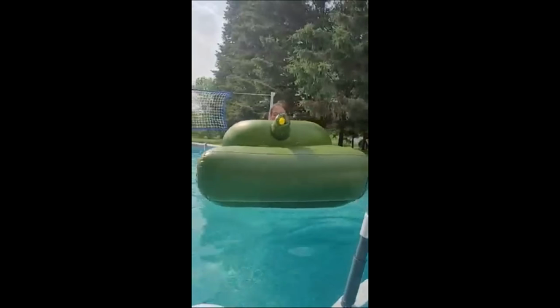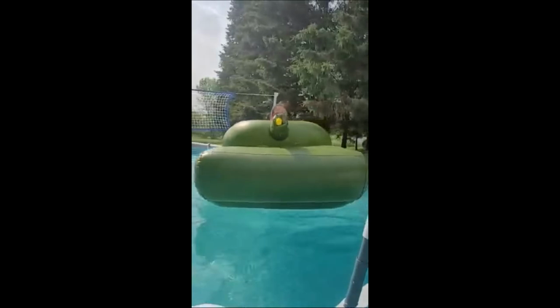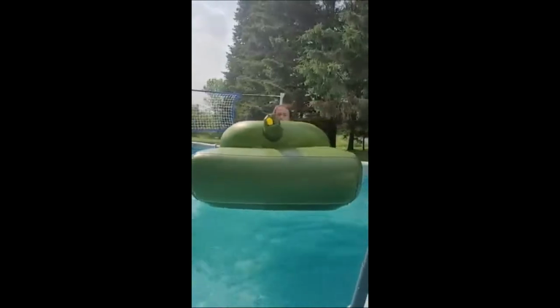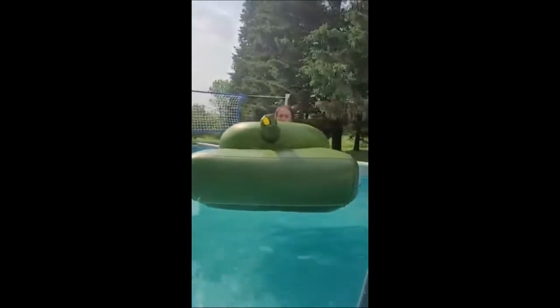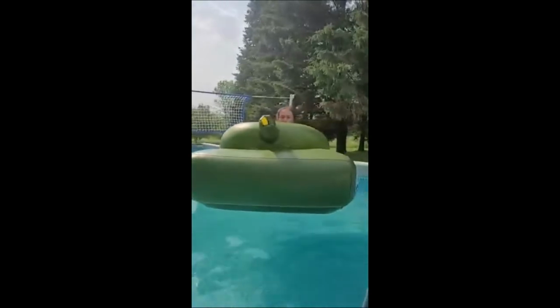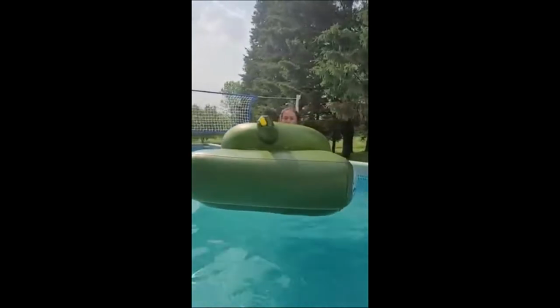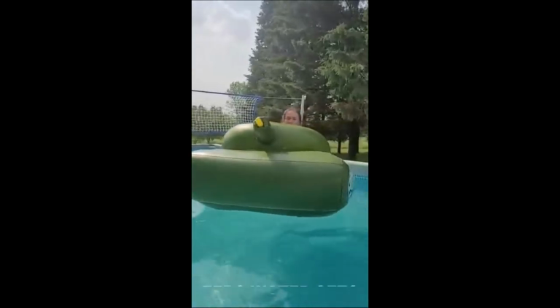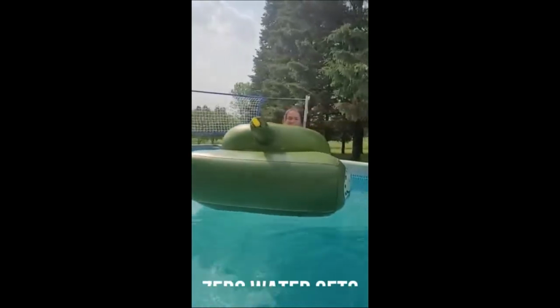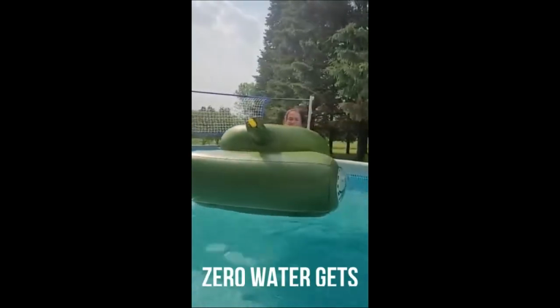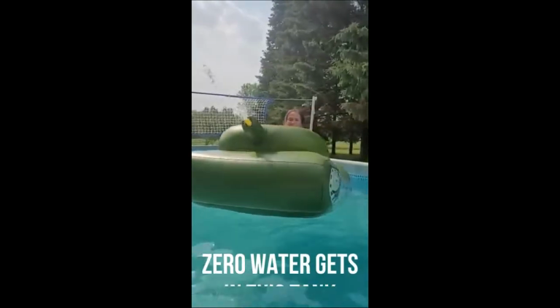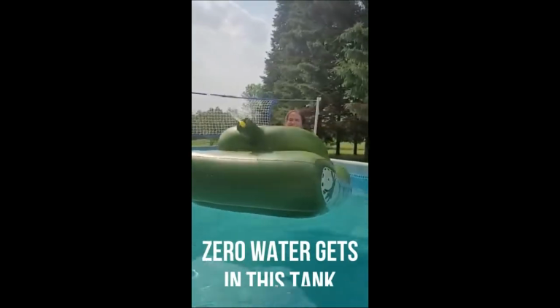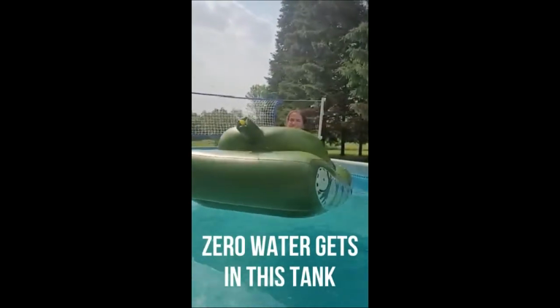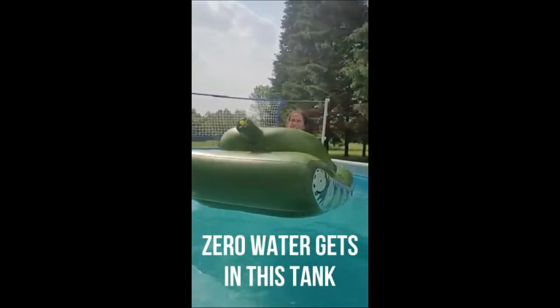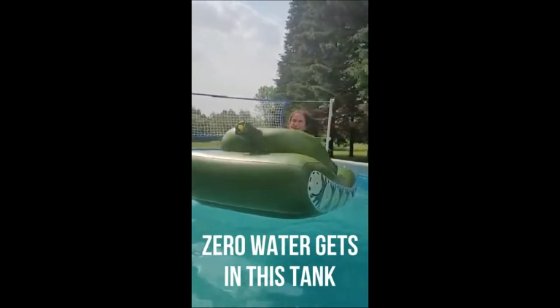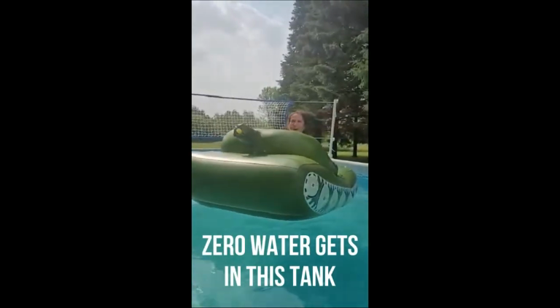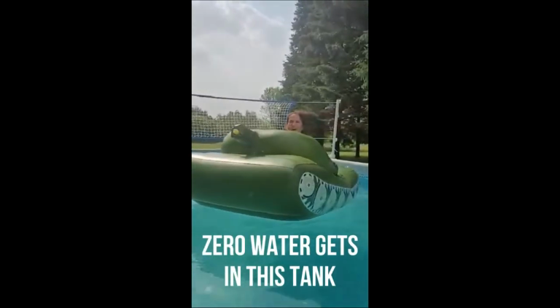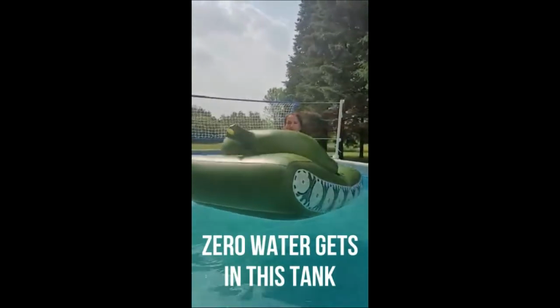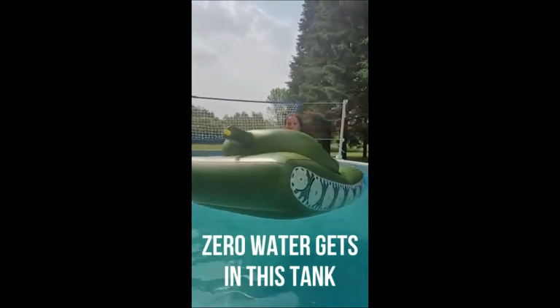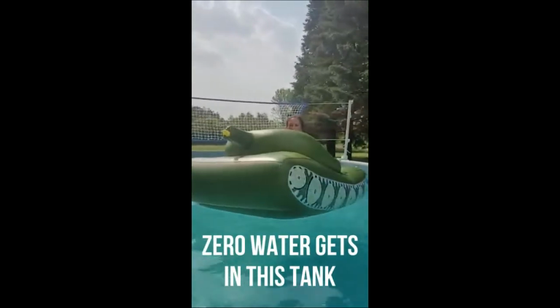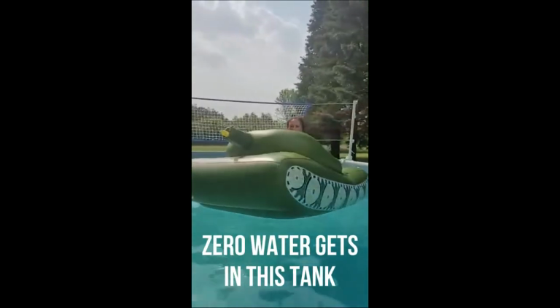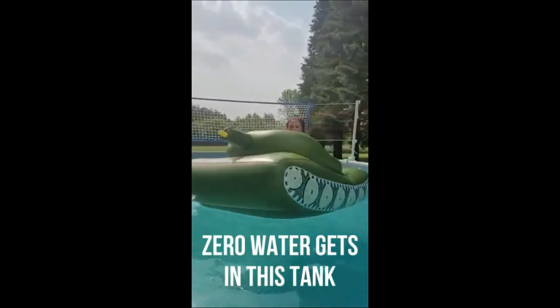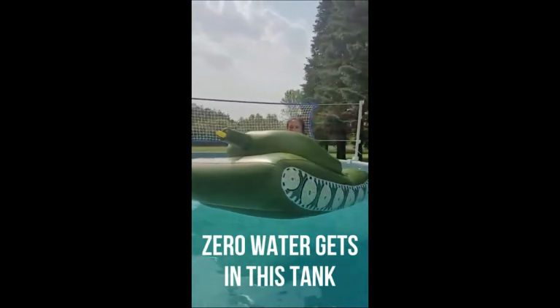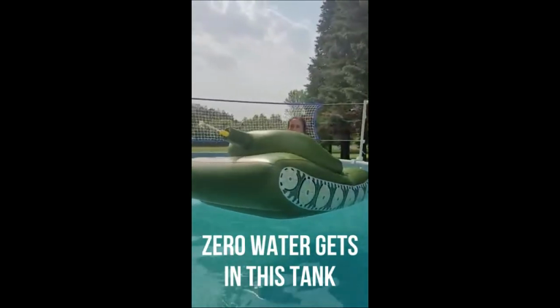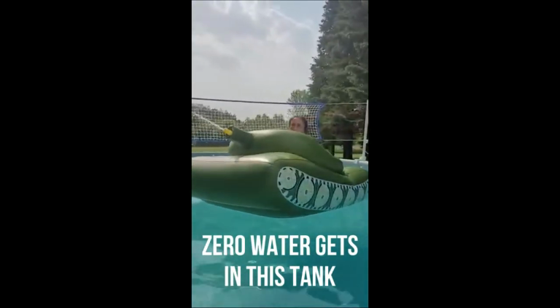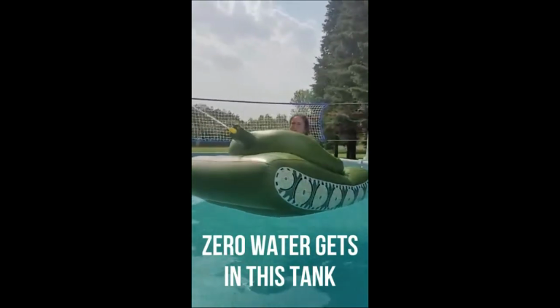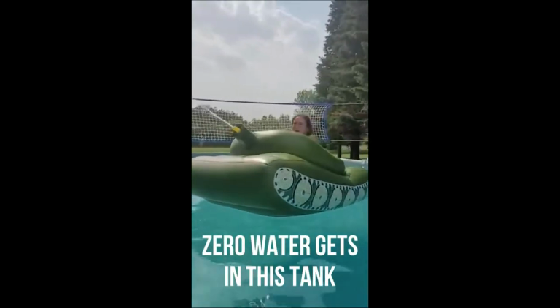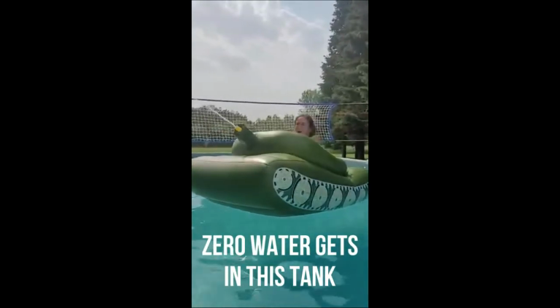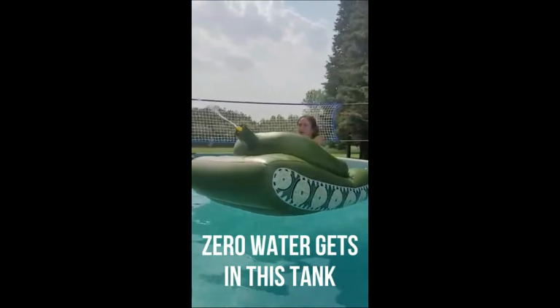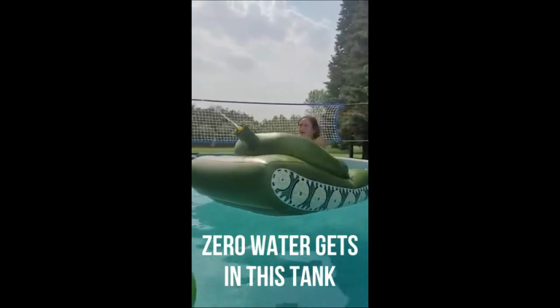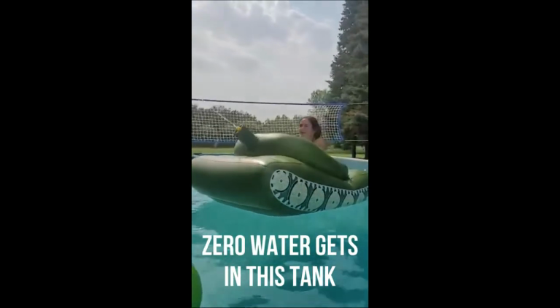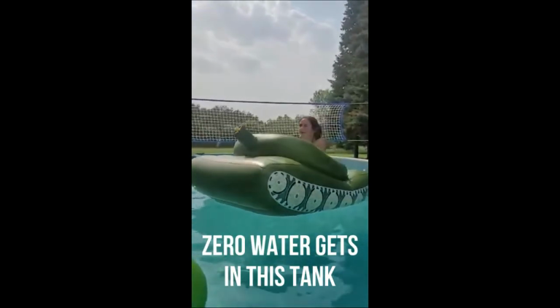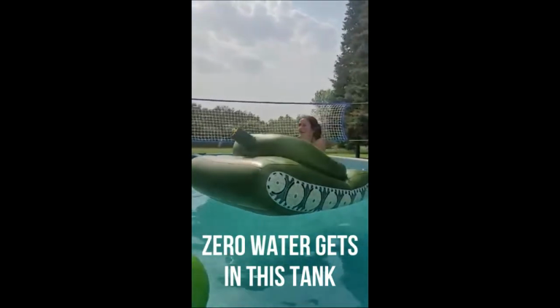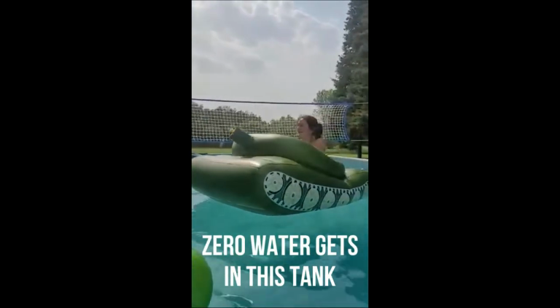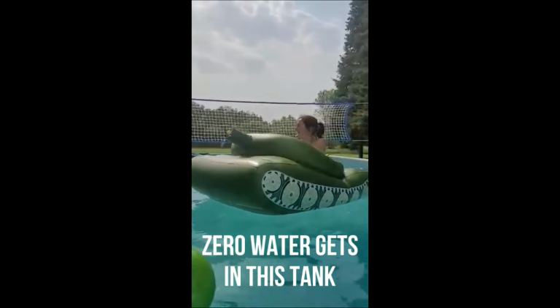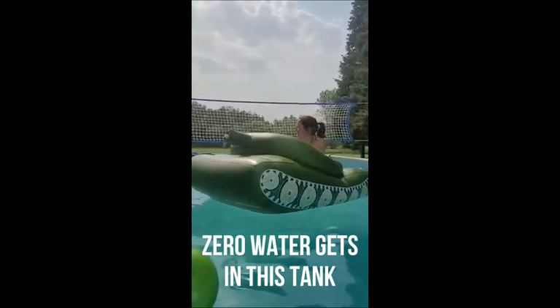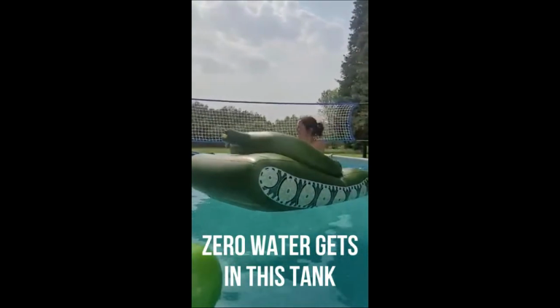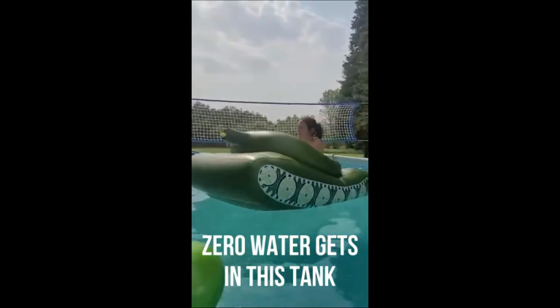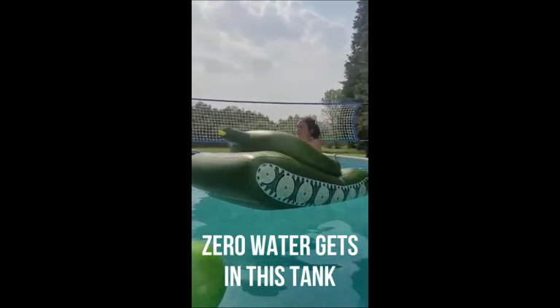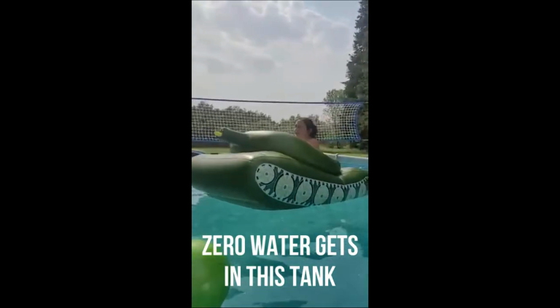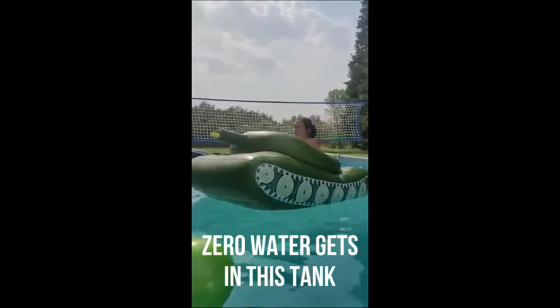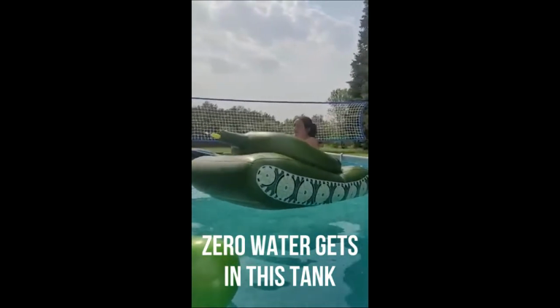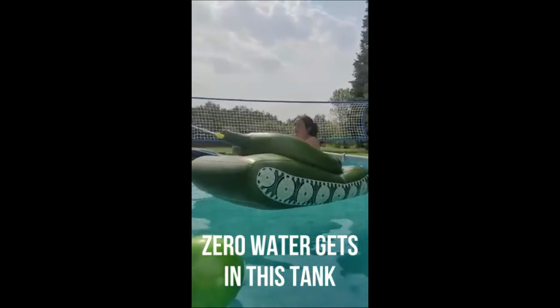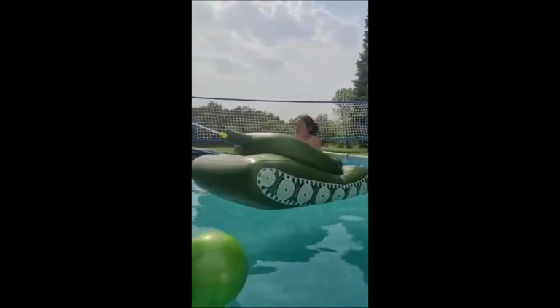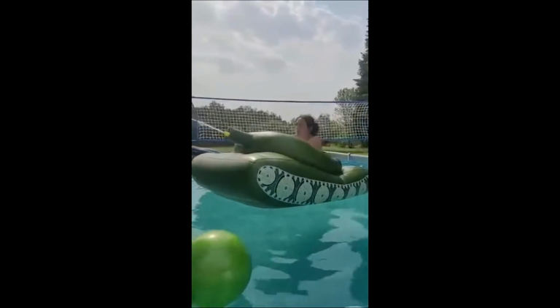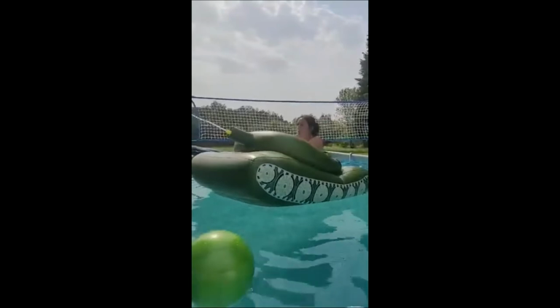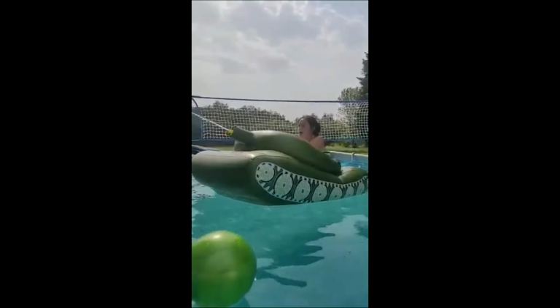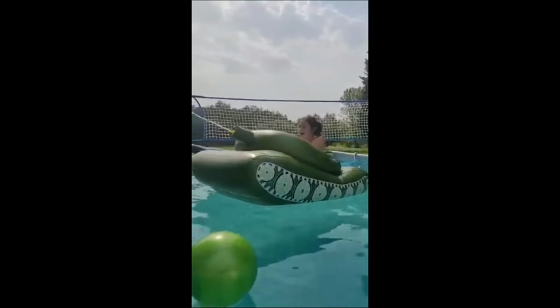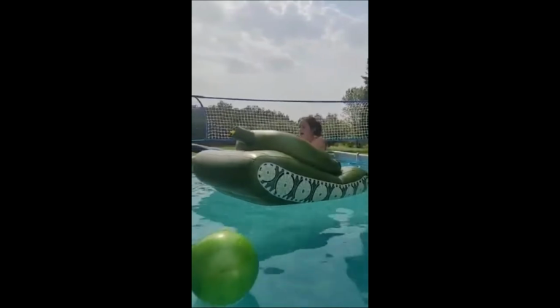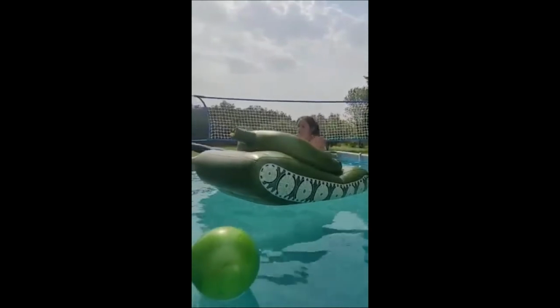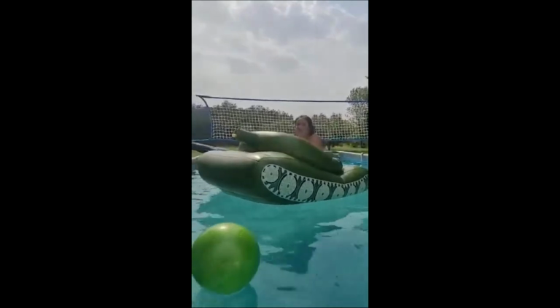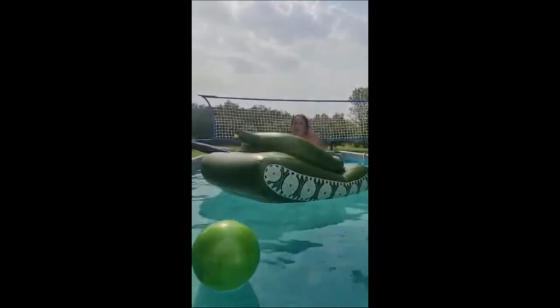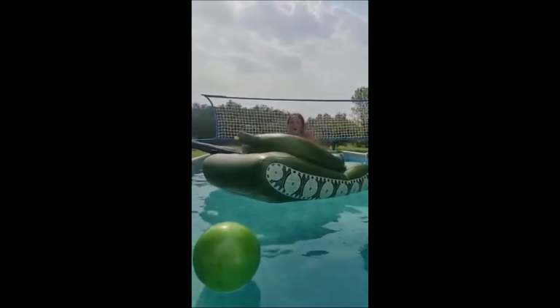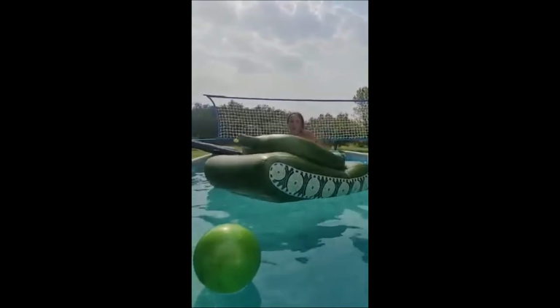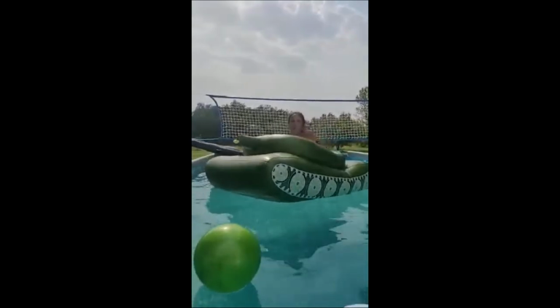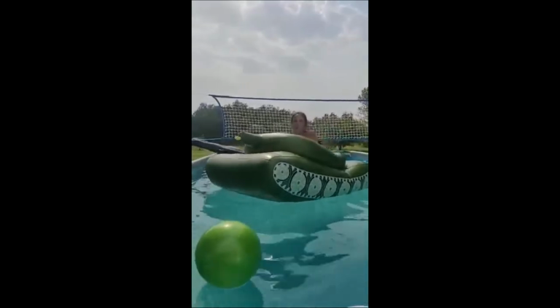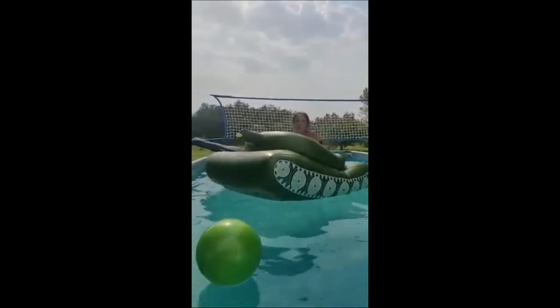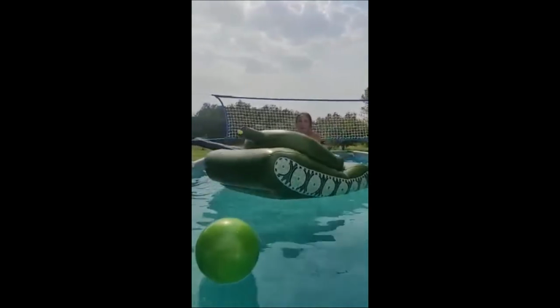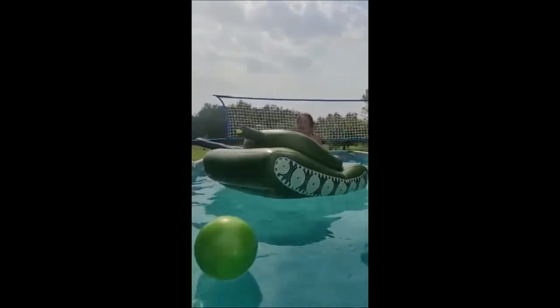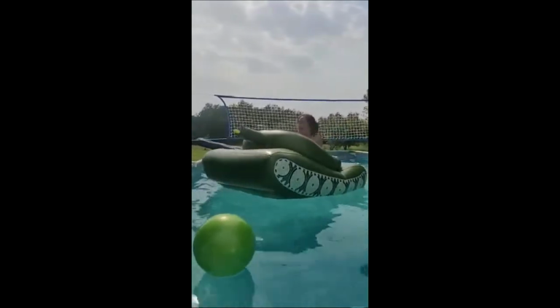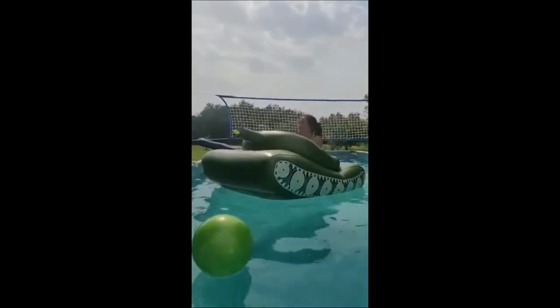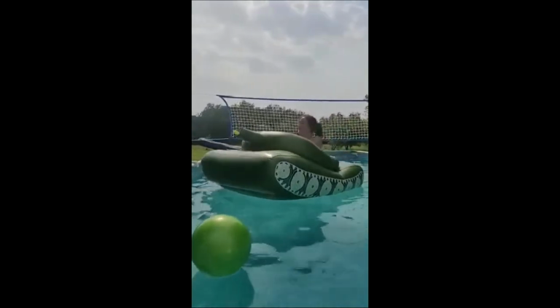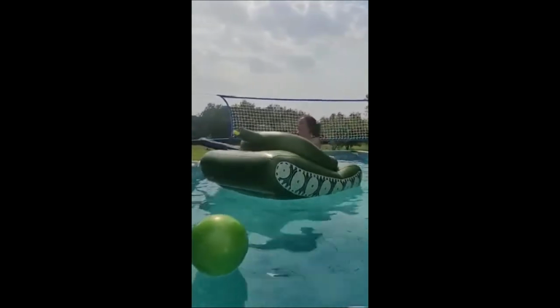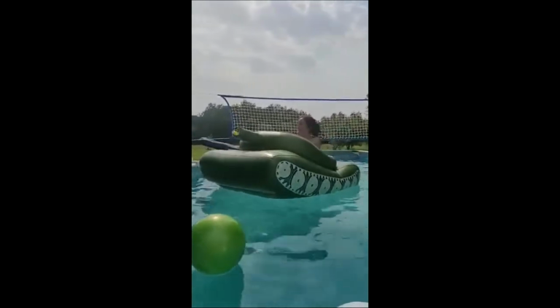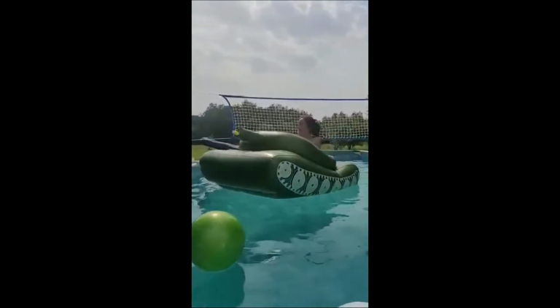Check out this tank! This water shoots far, look at that!